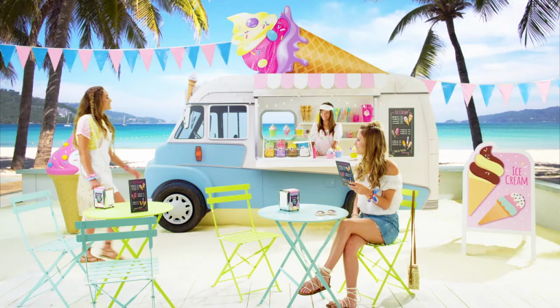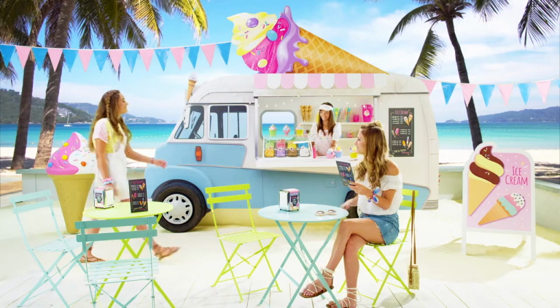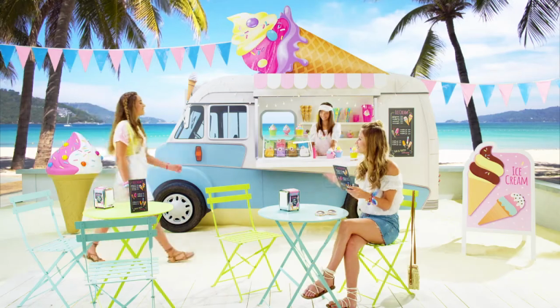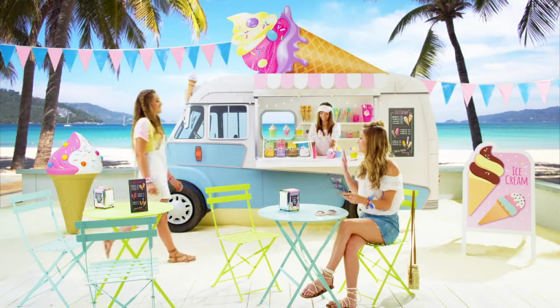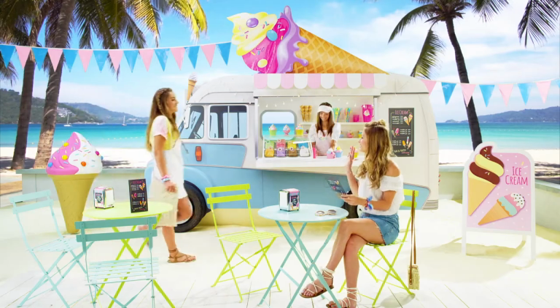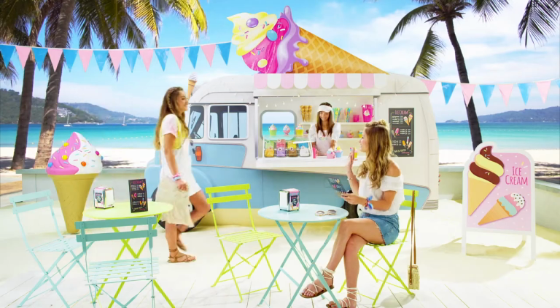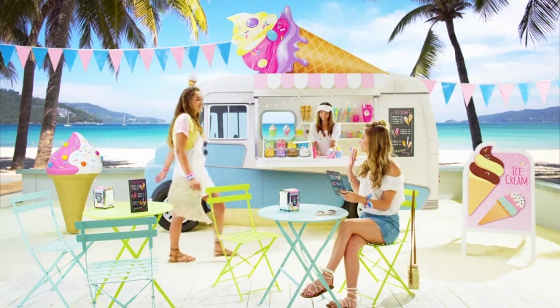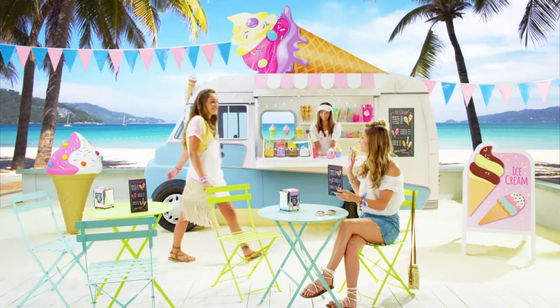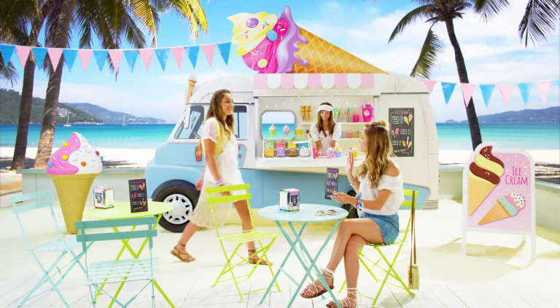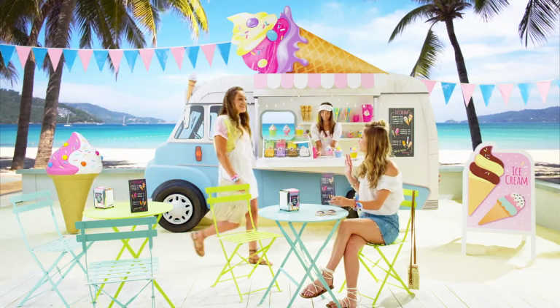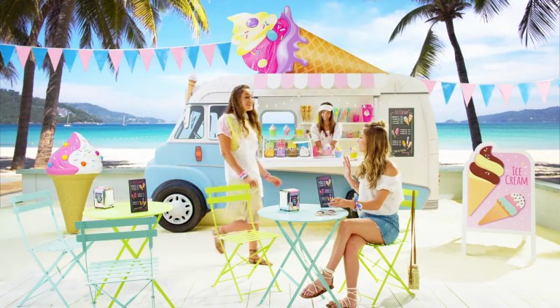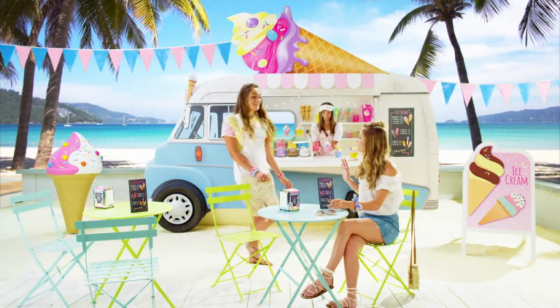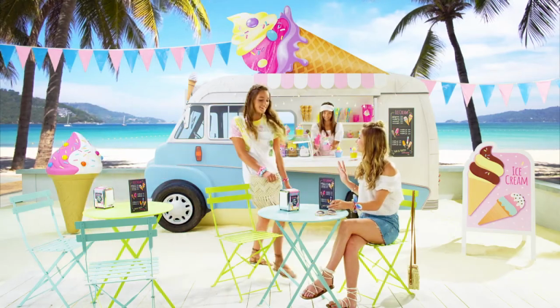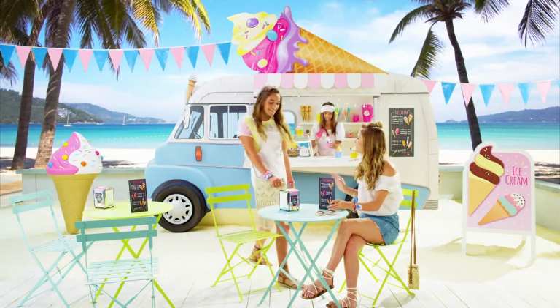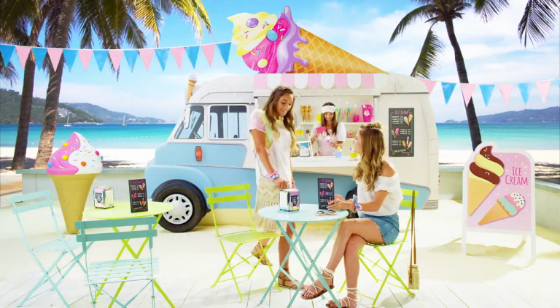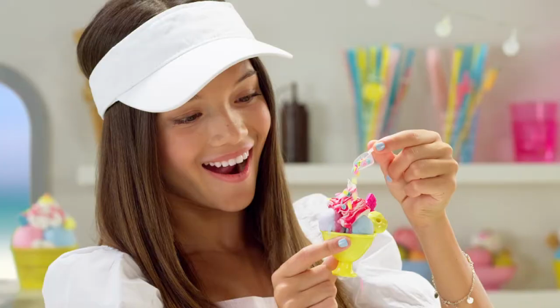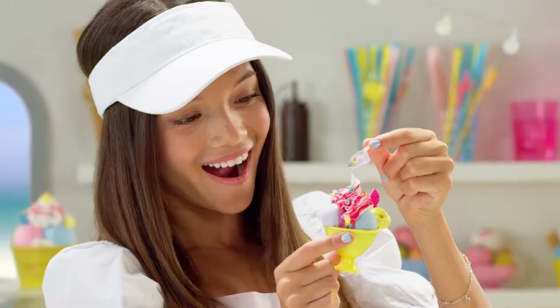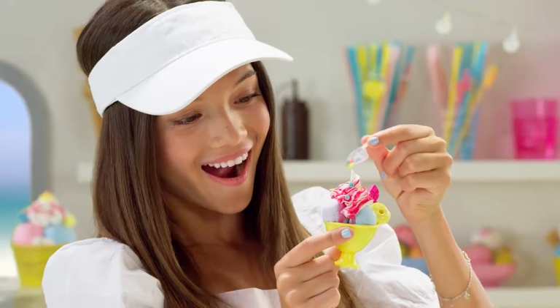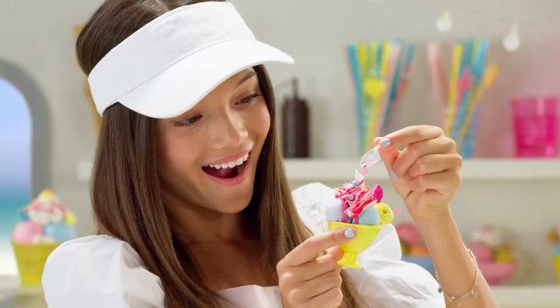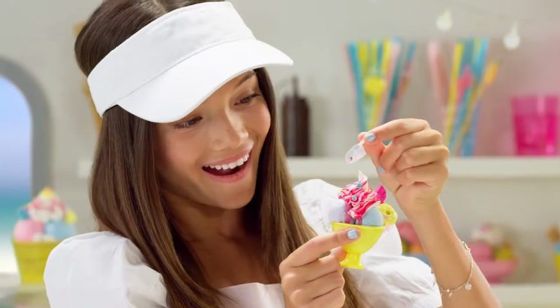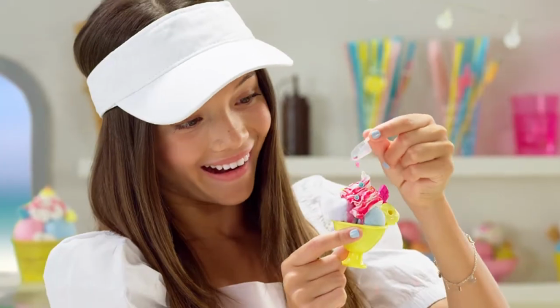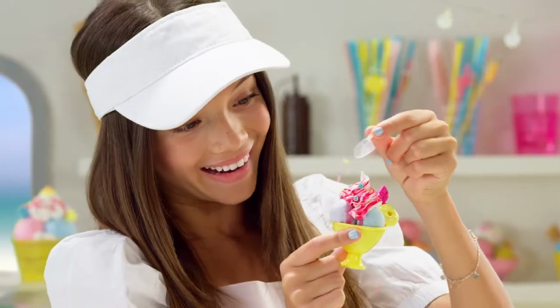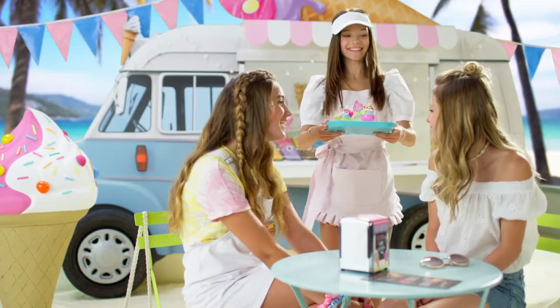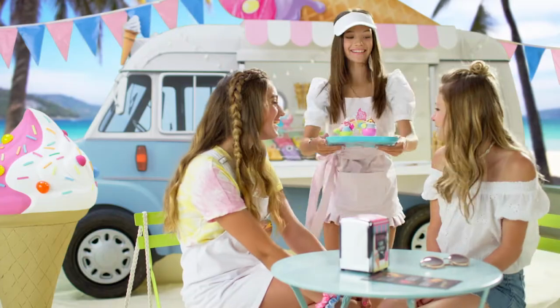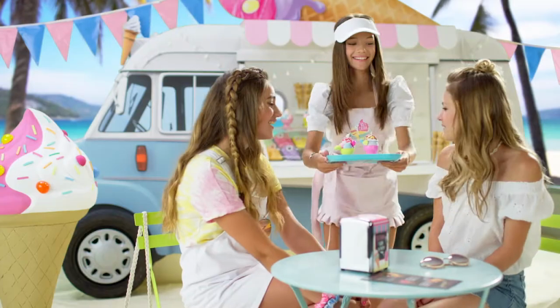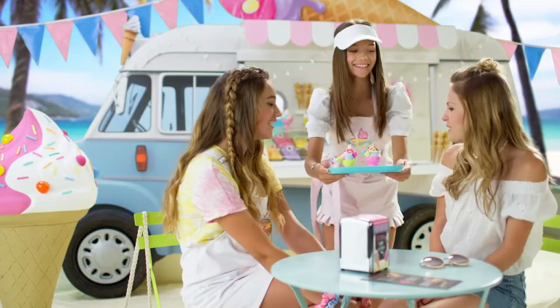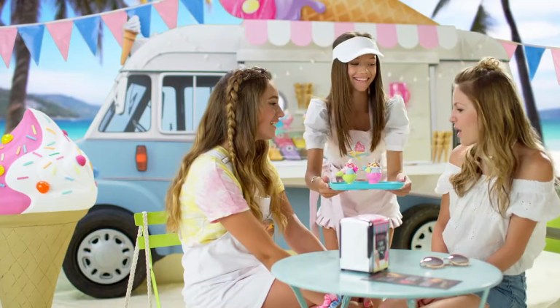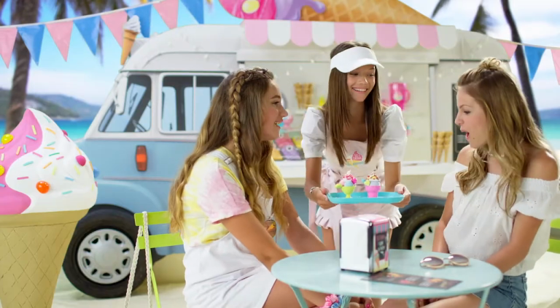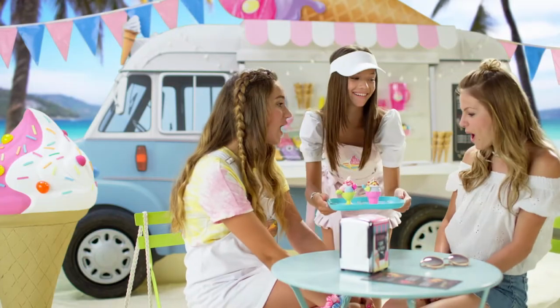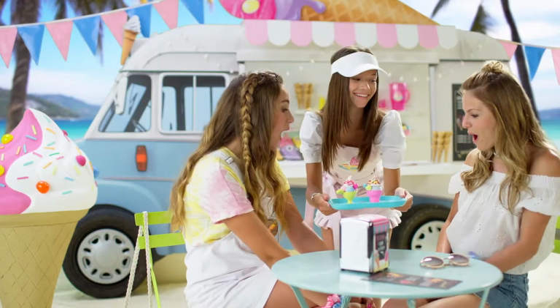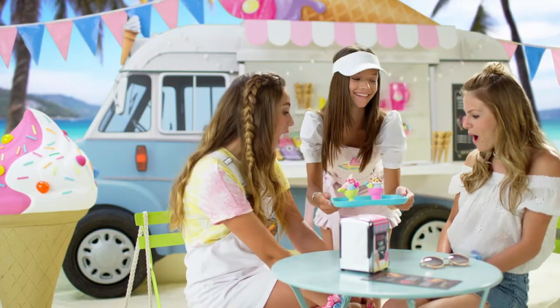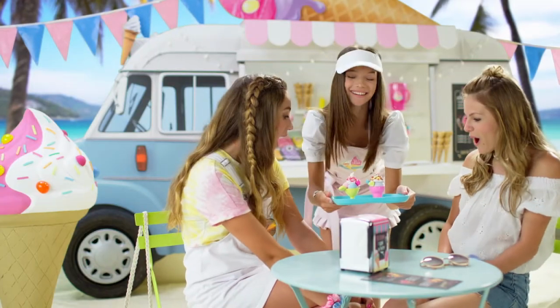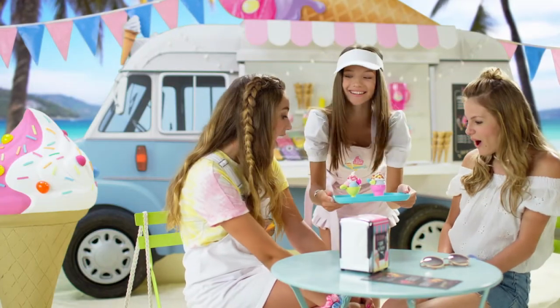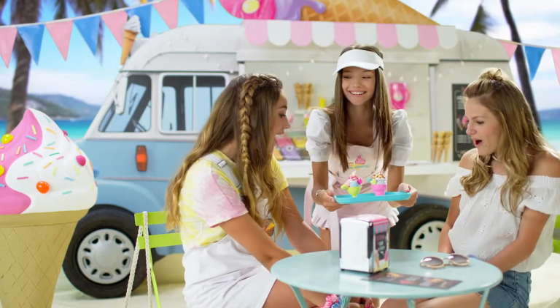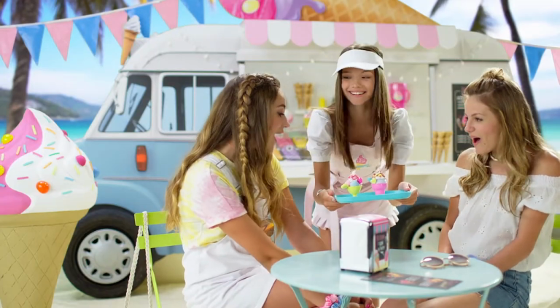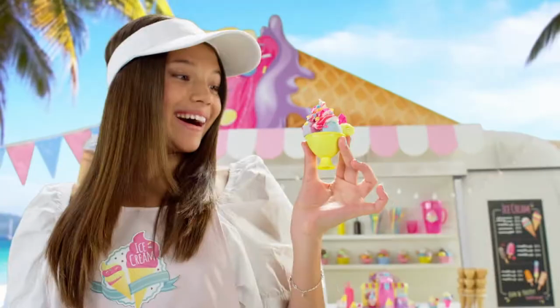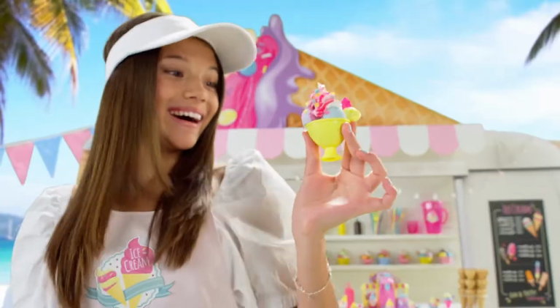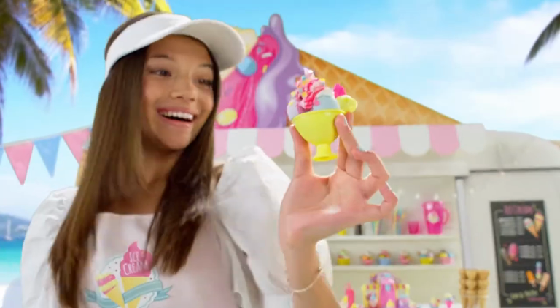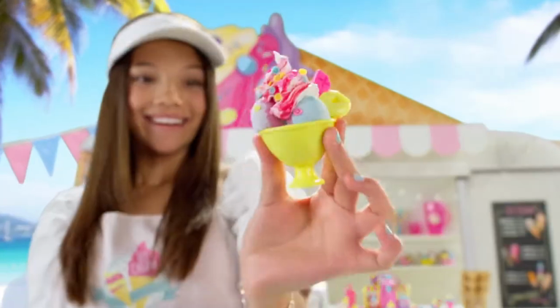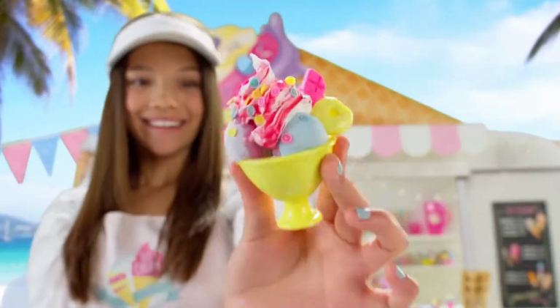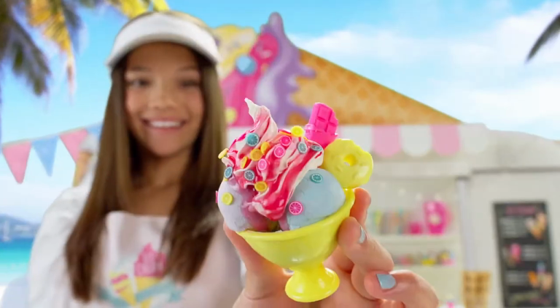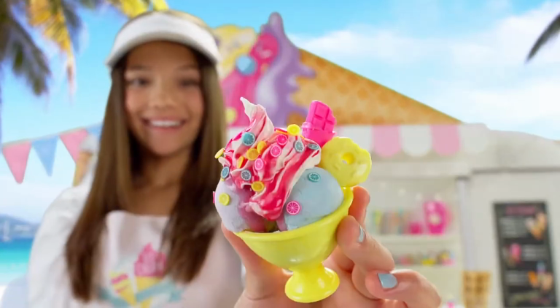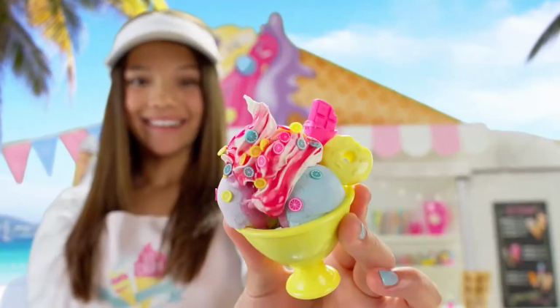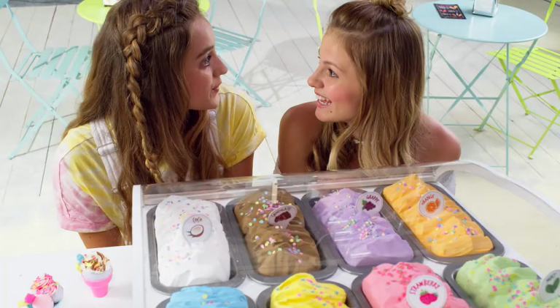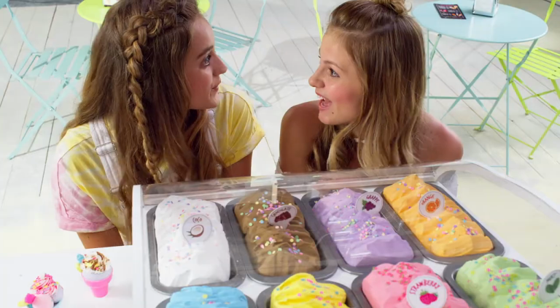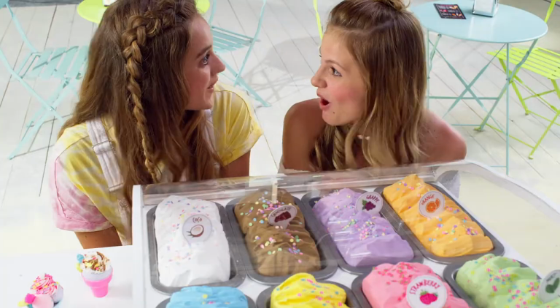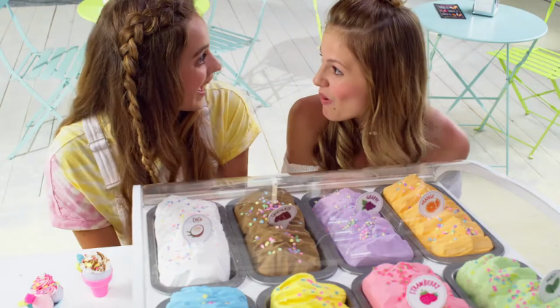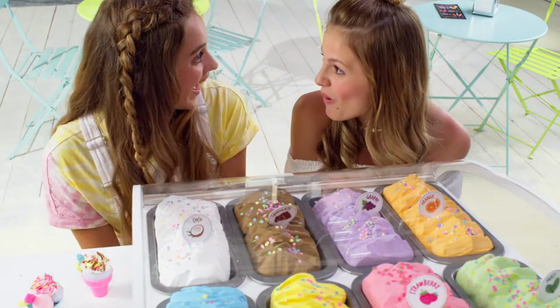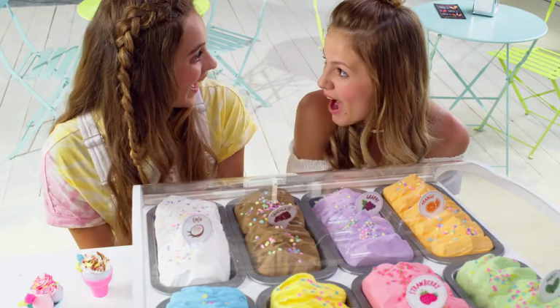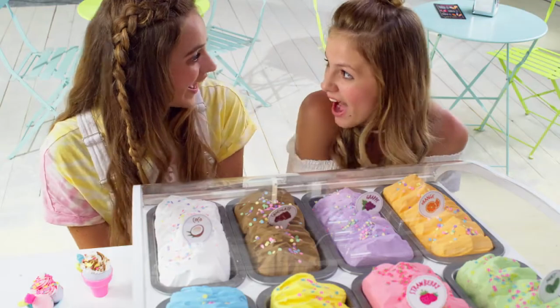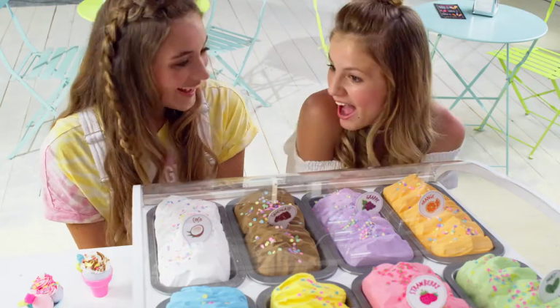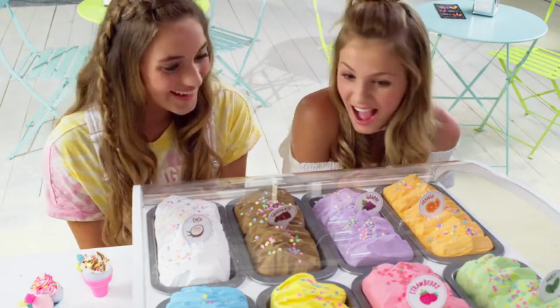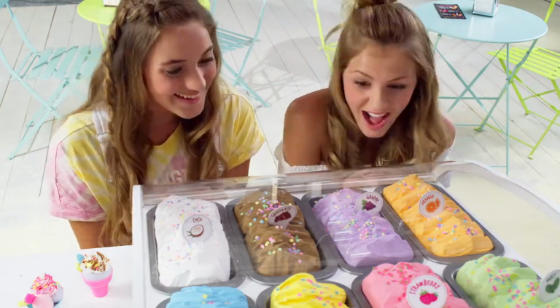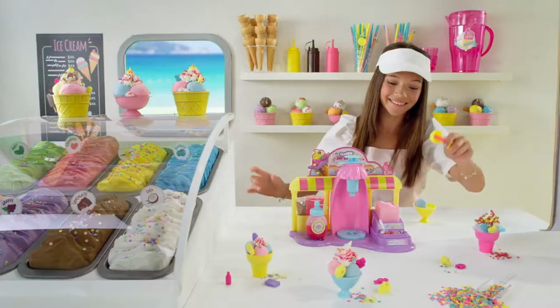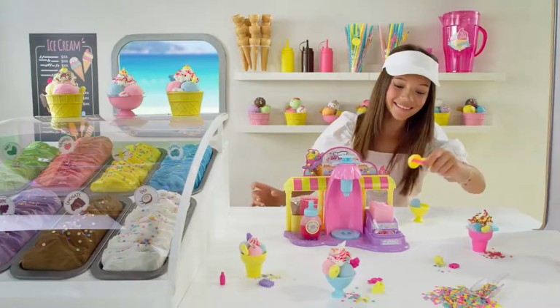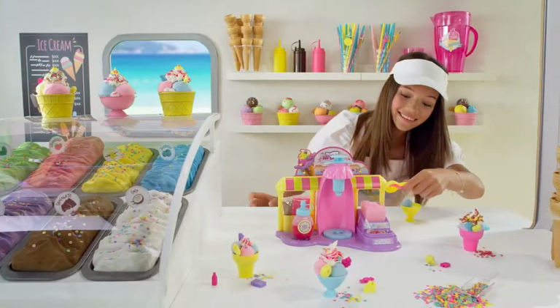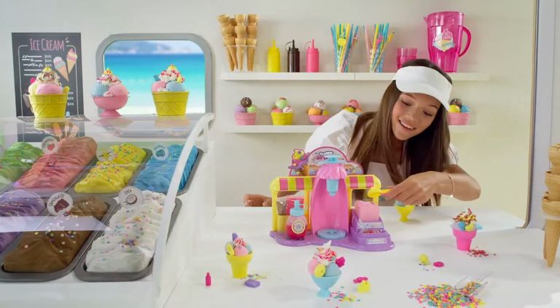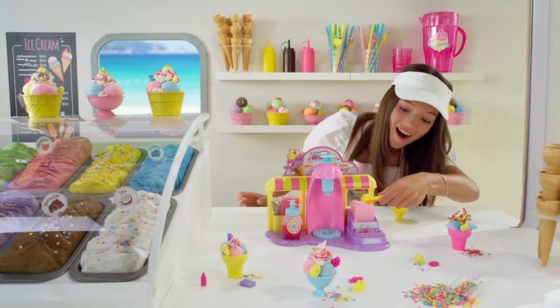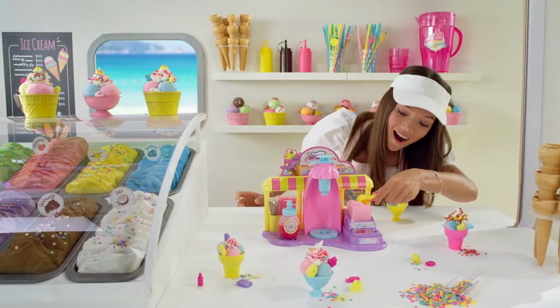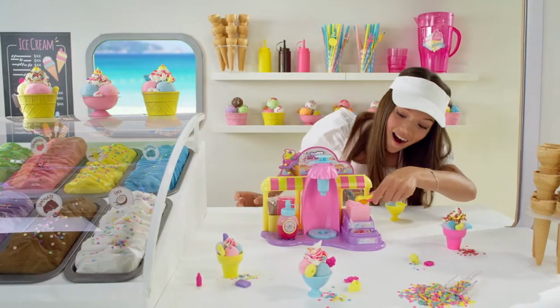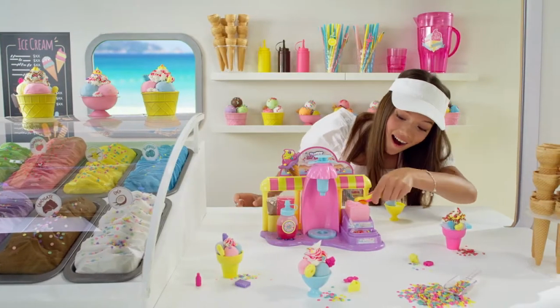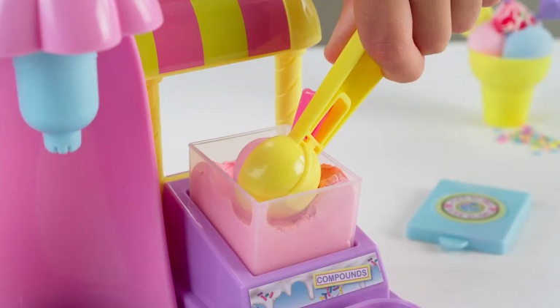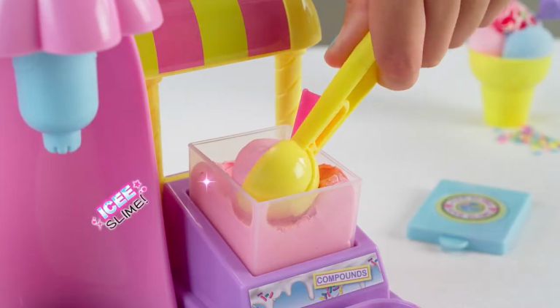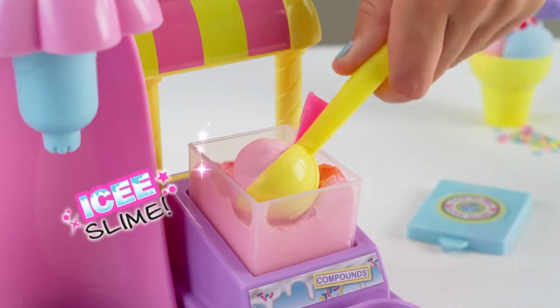Welcome to the new ice cream factory! So delicious! Create amazing ice creams with three types of slime!